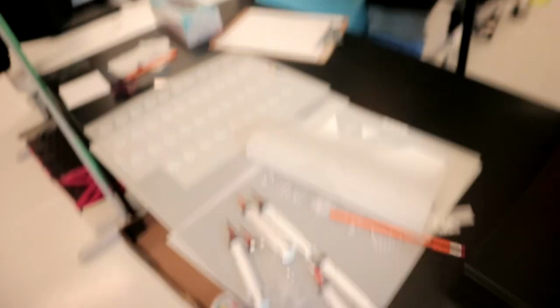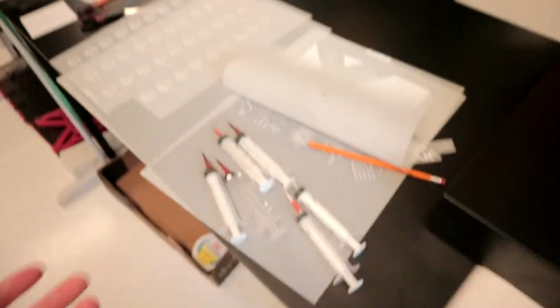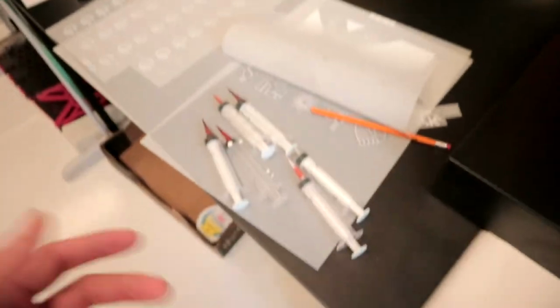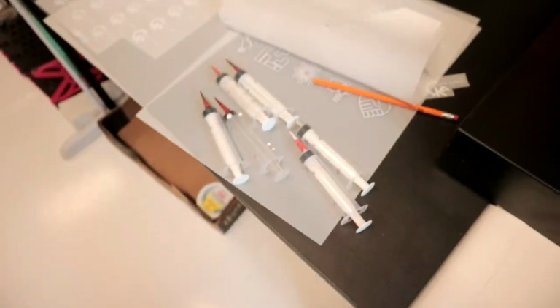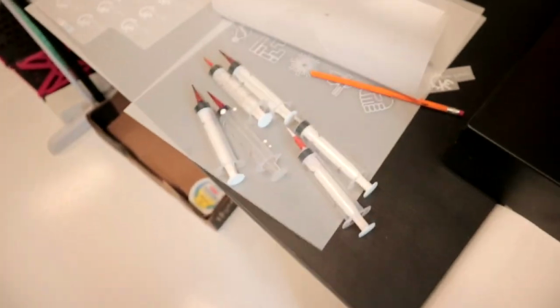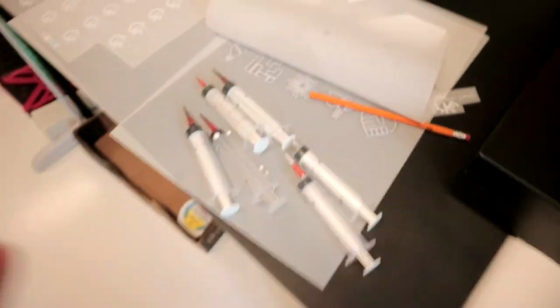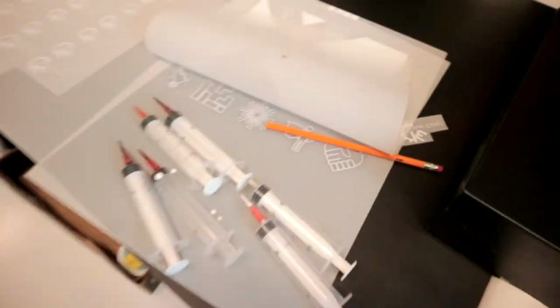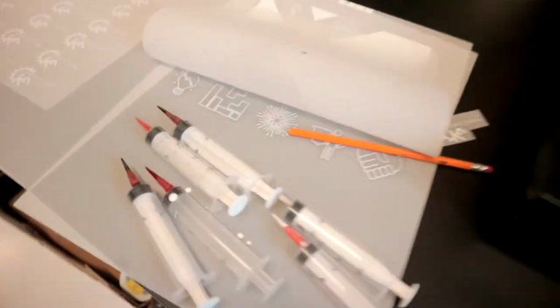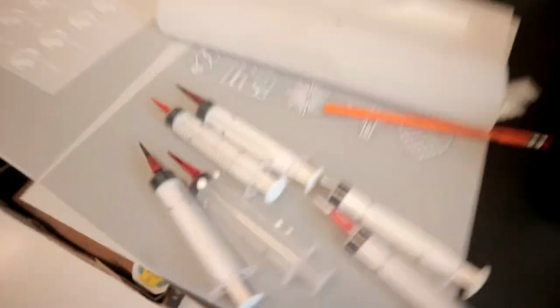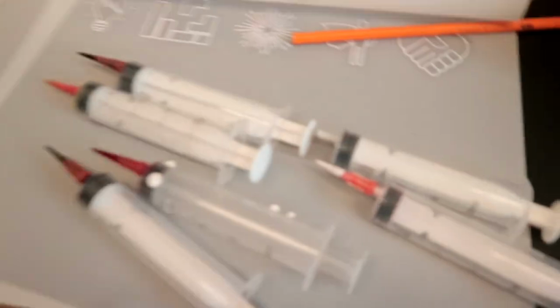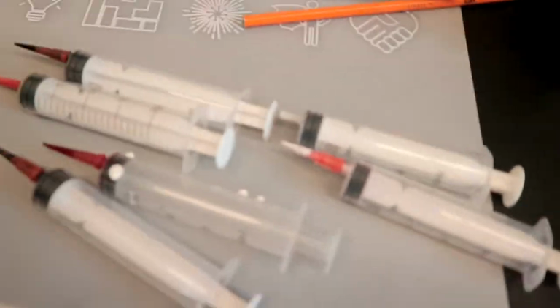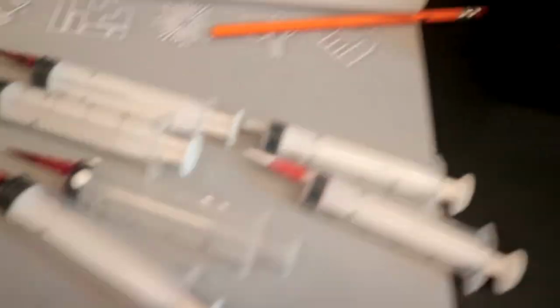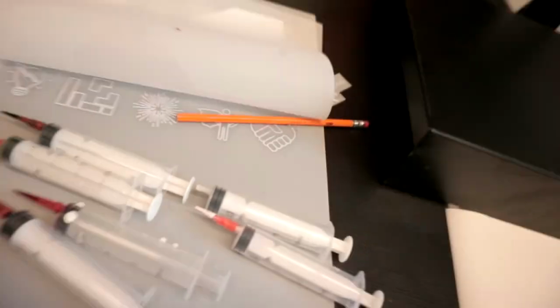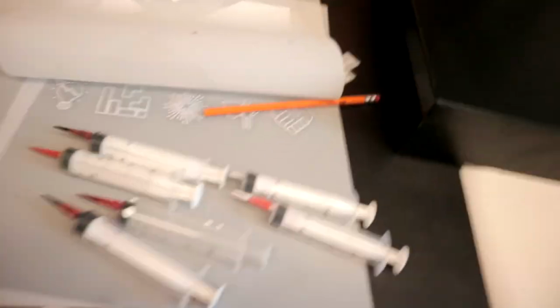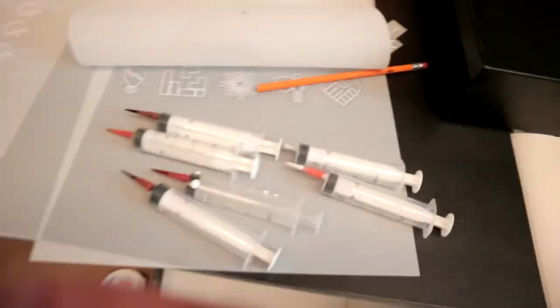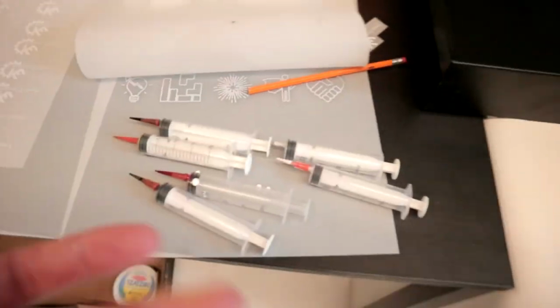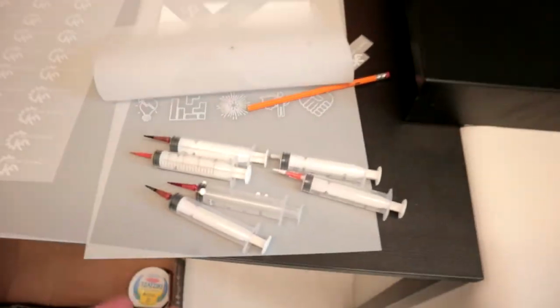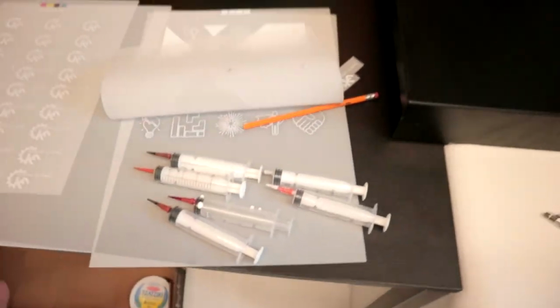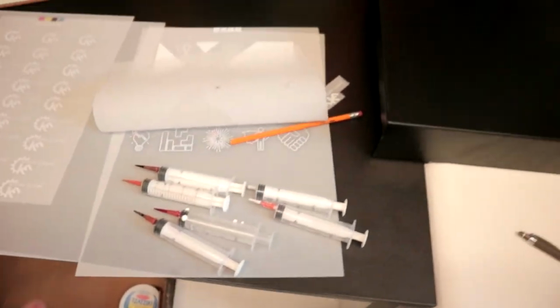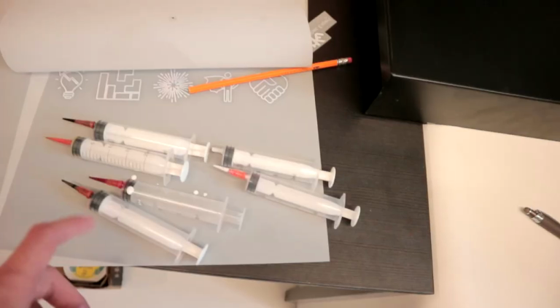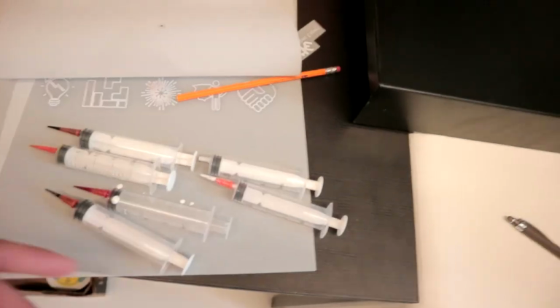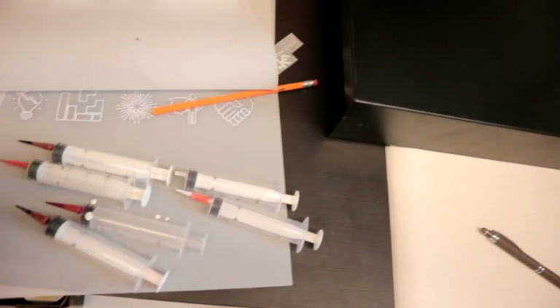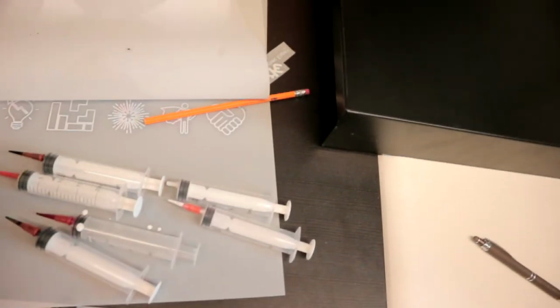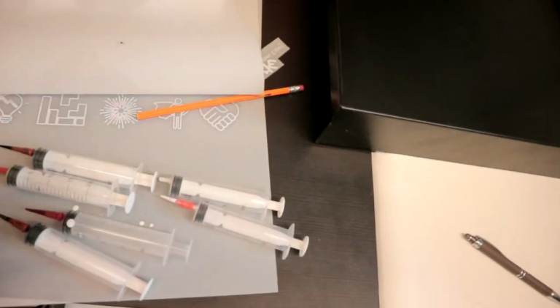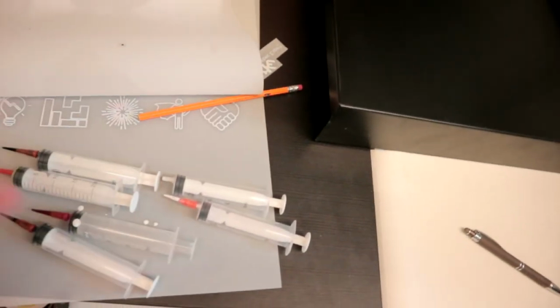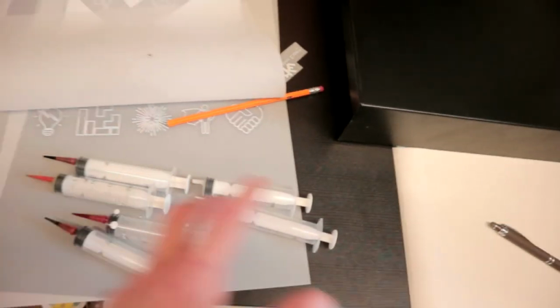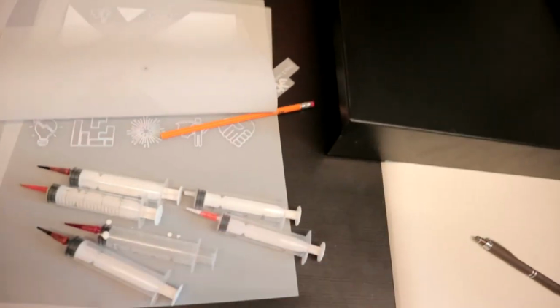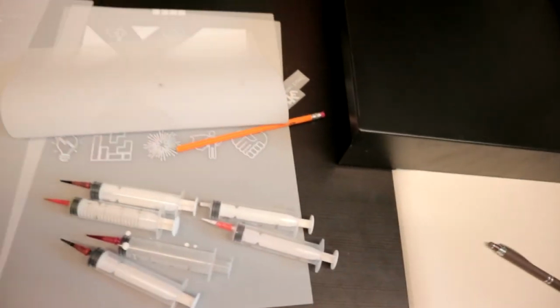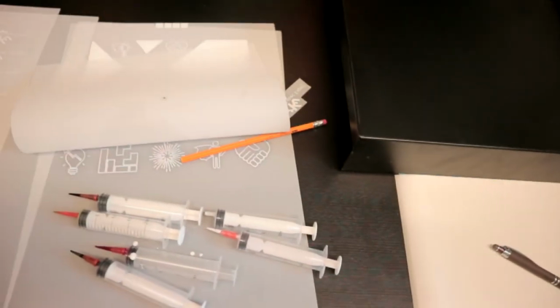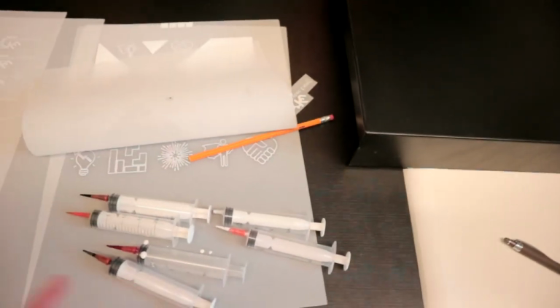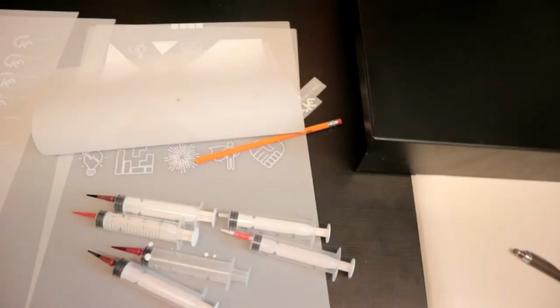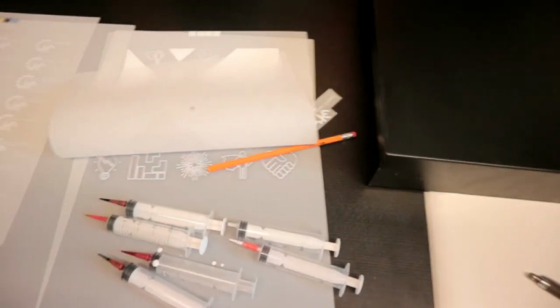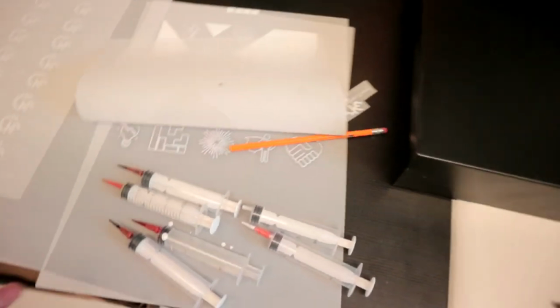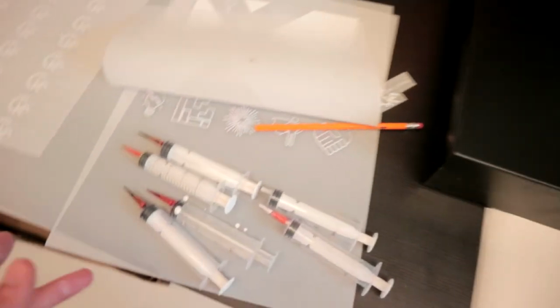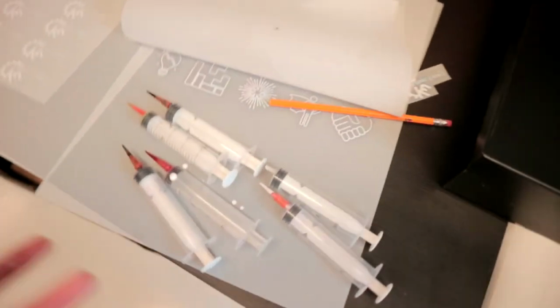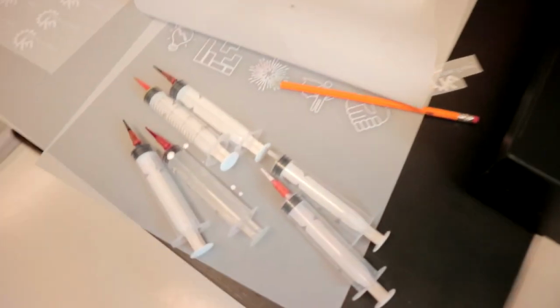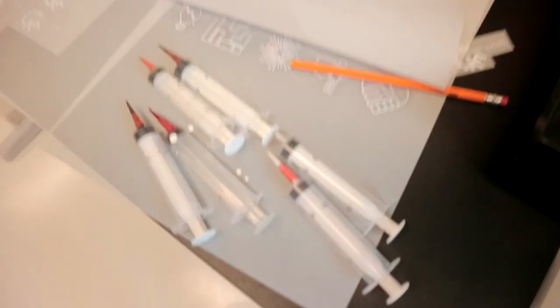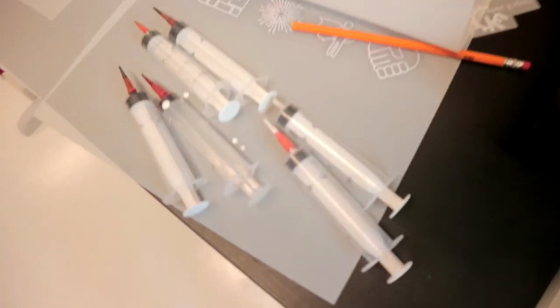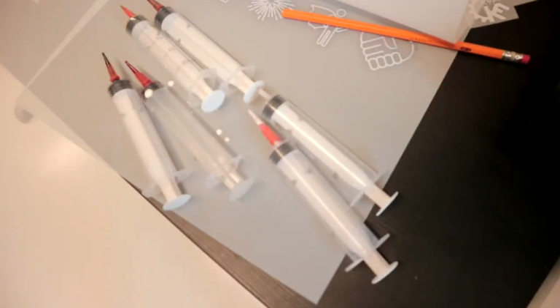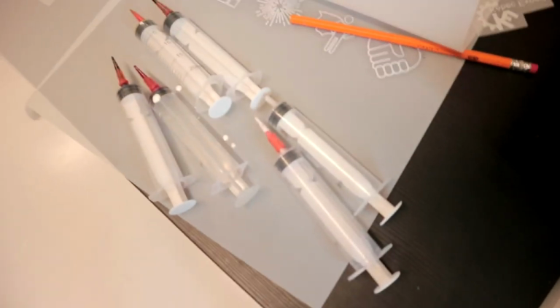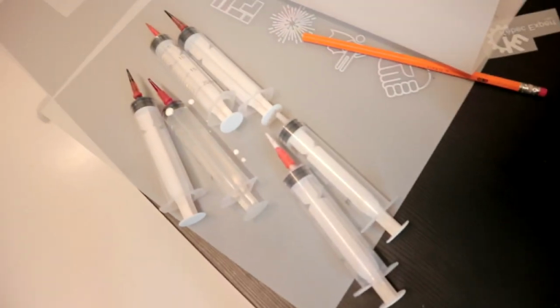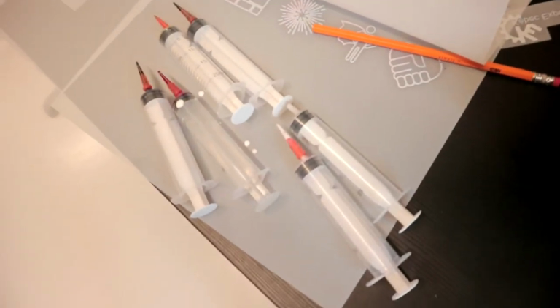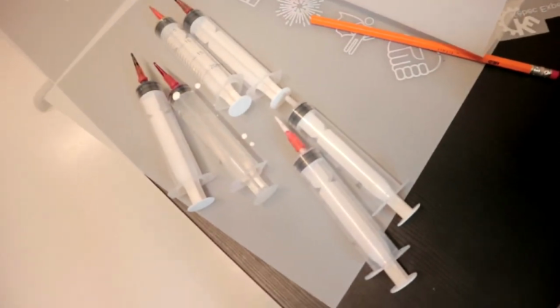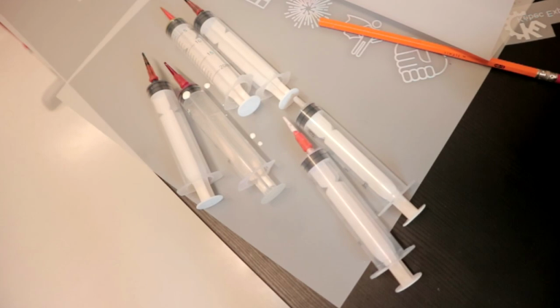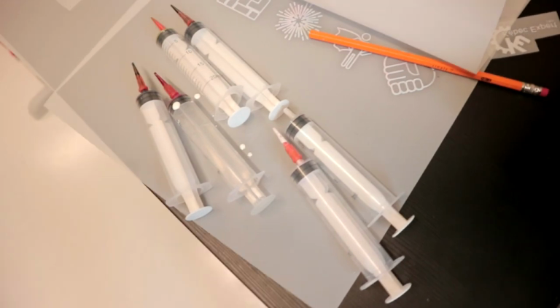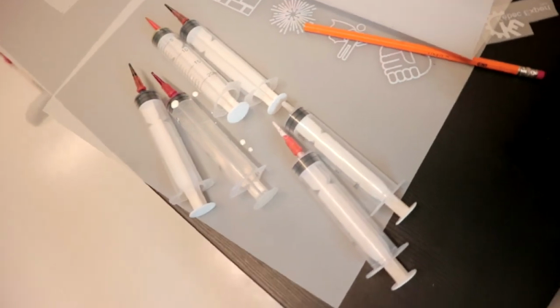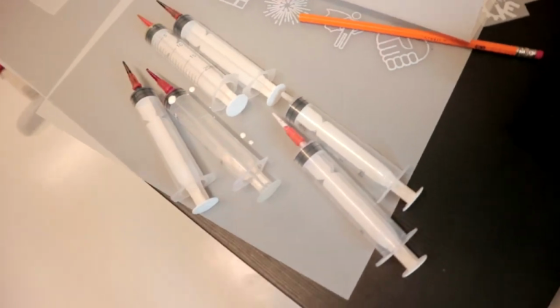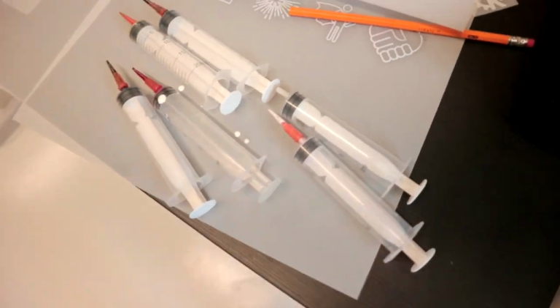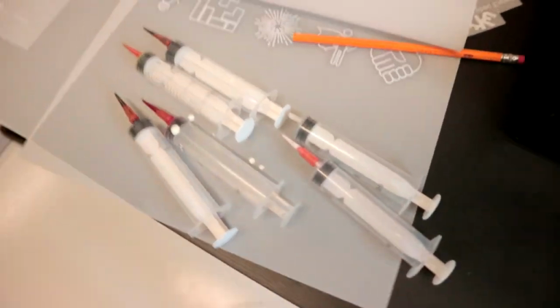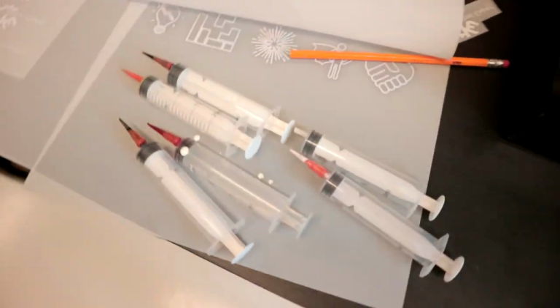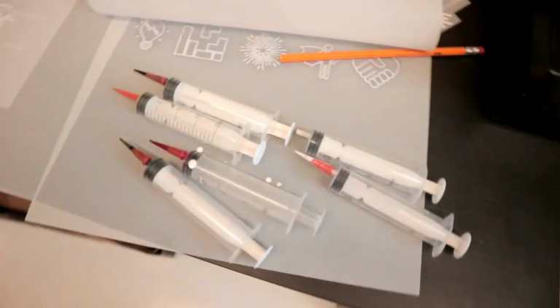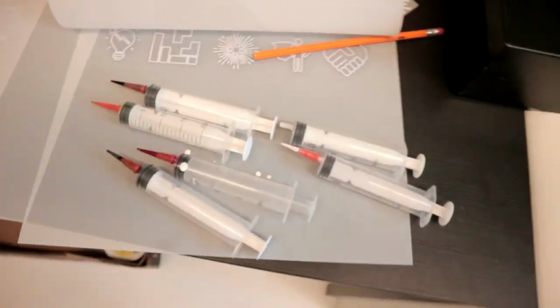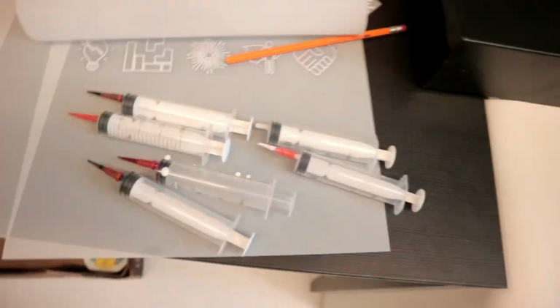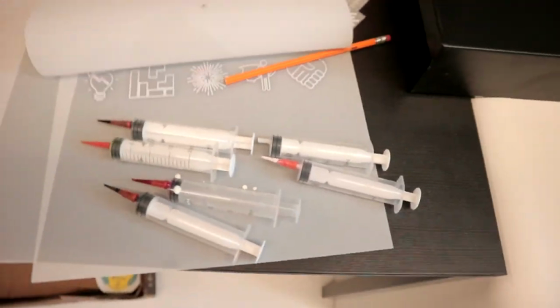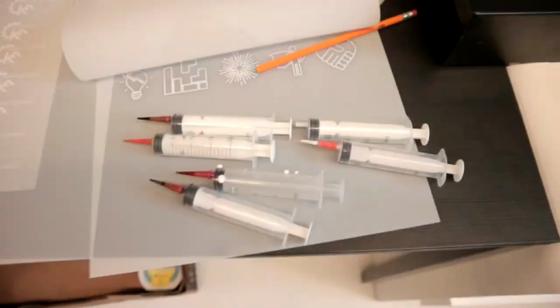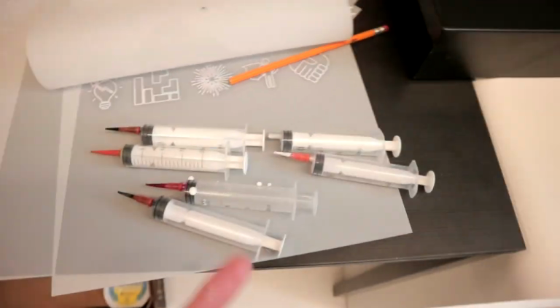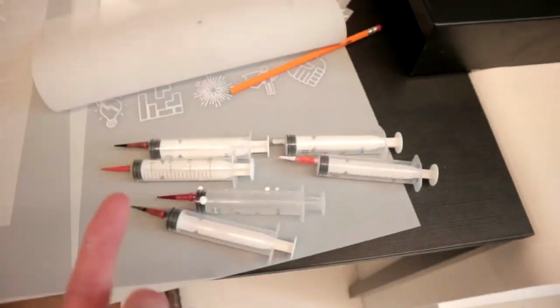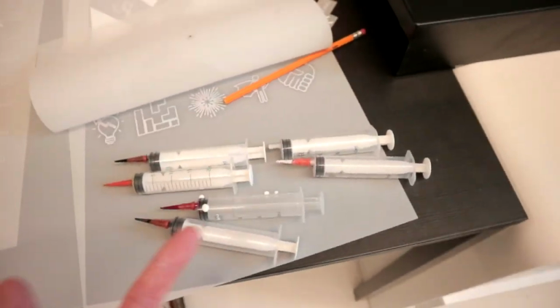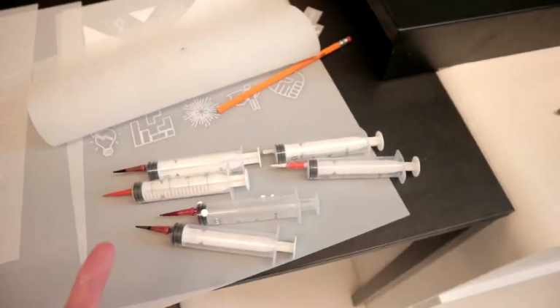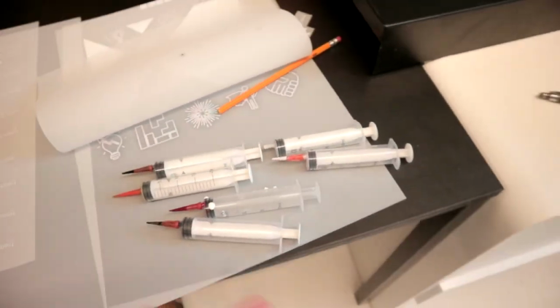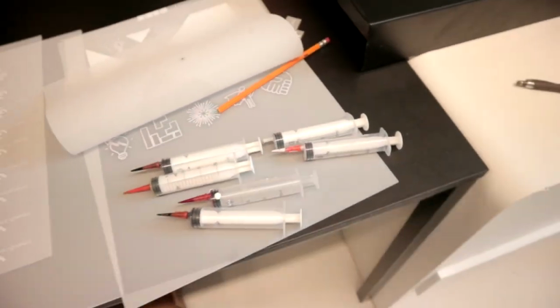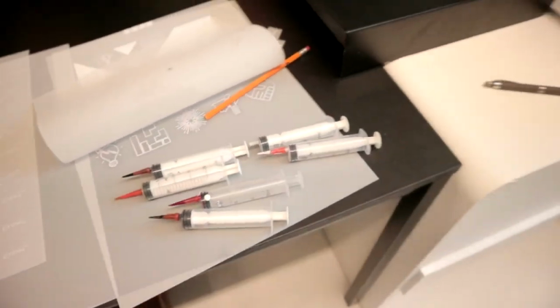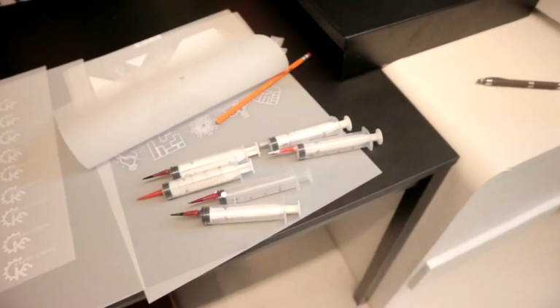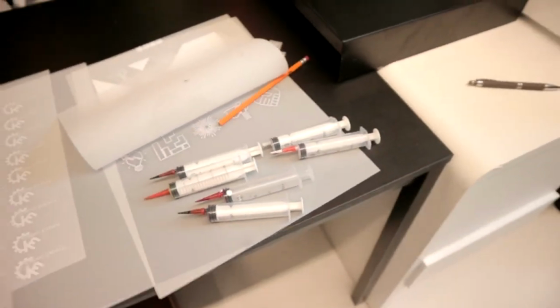Hey, what's up guys? It's Dom from Hole Printing Inc. I honestly never thought I would be making this video, but this is how to wash your DTF syringes.